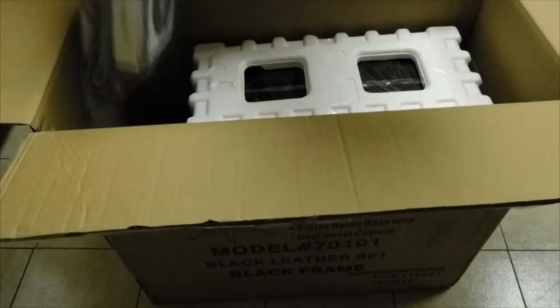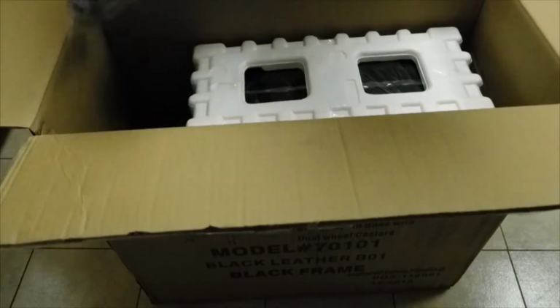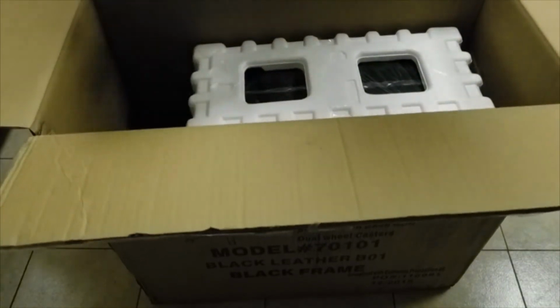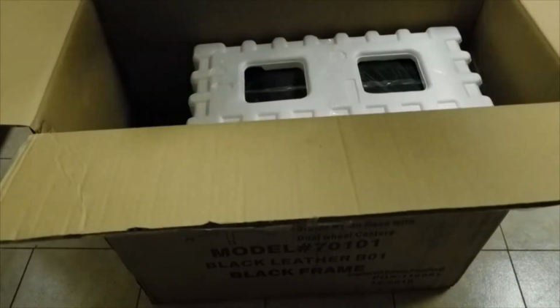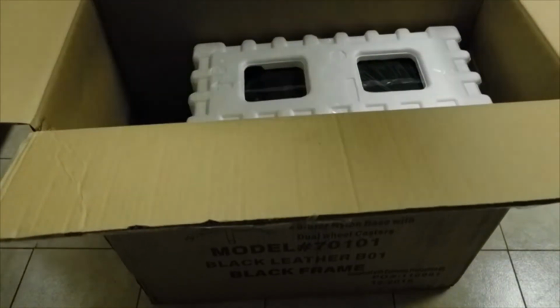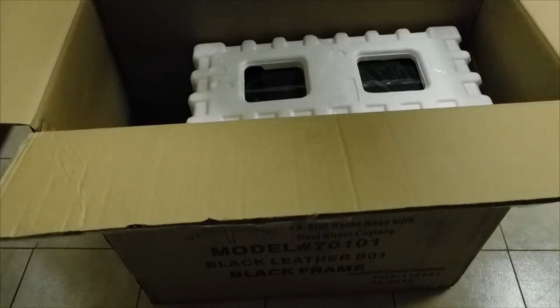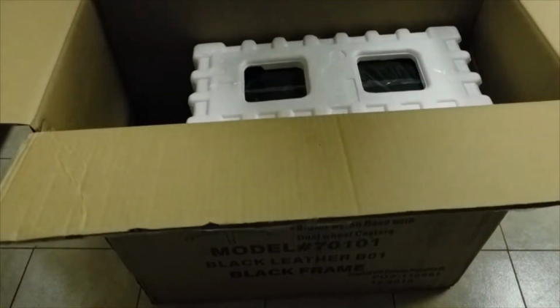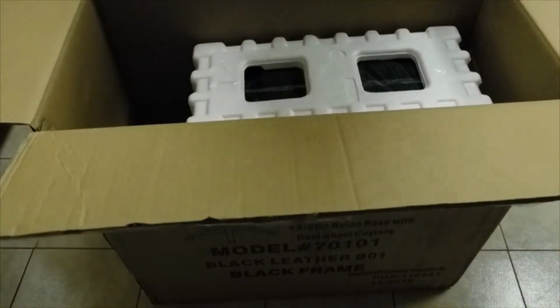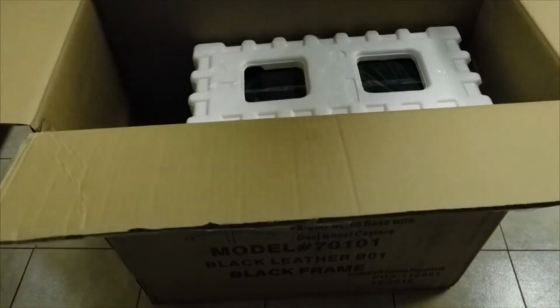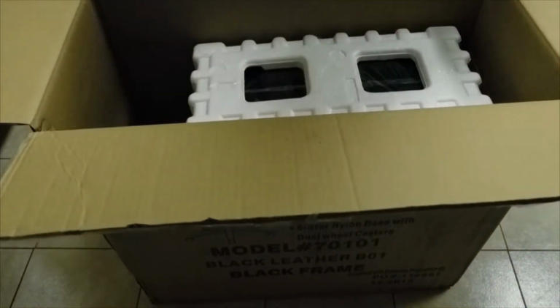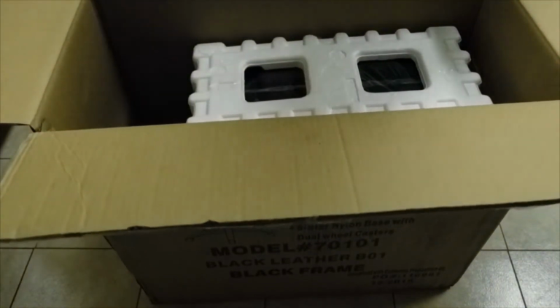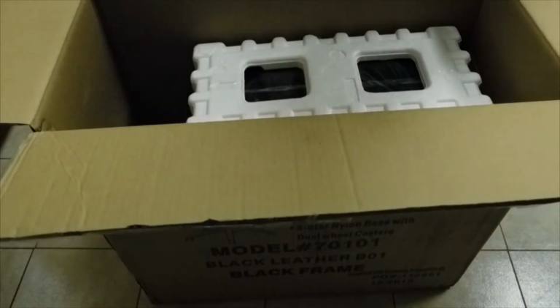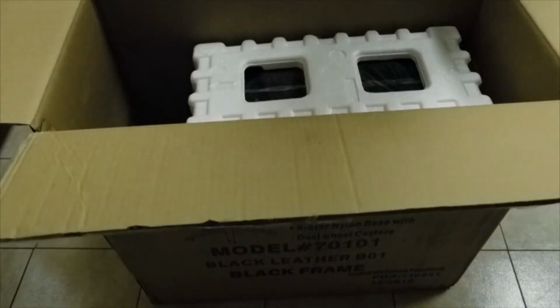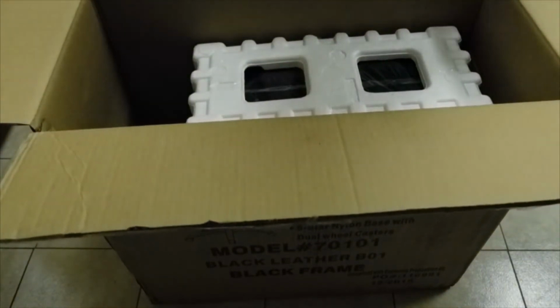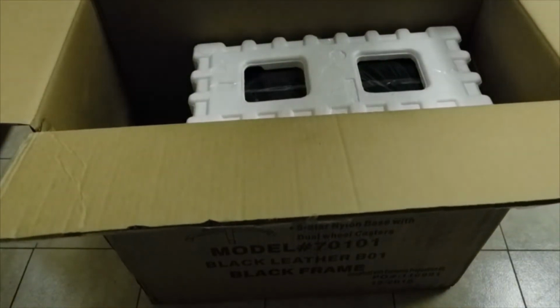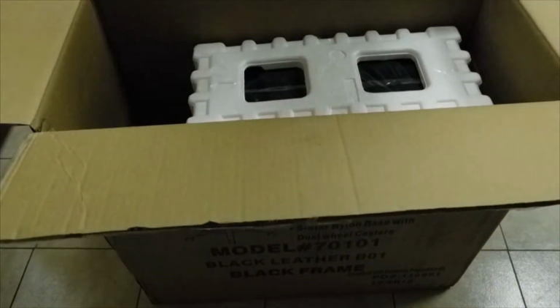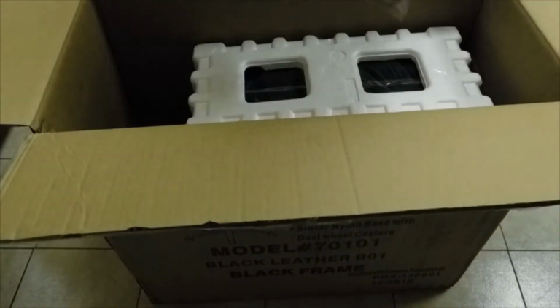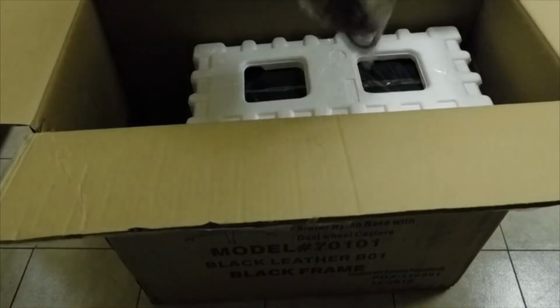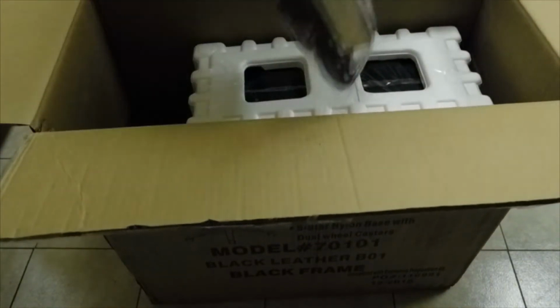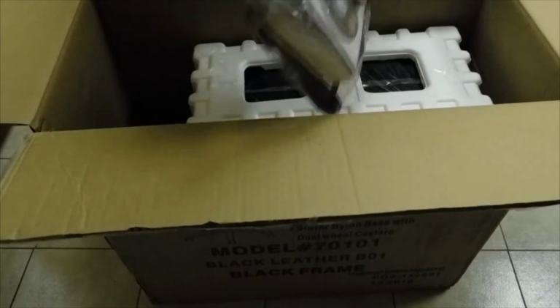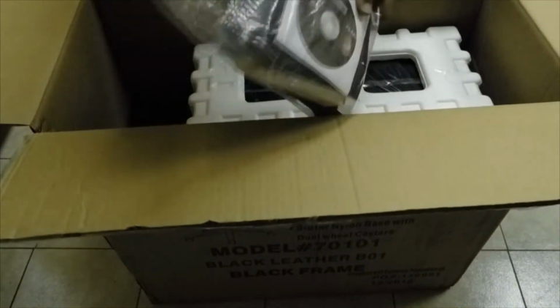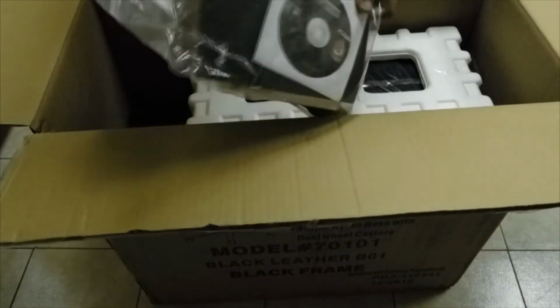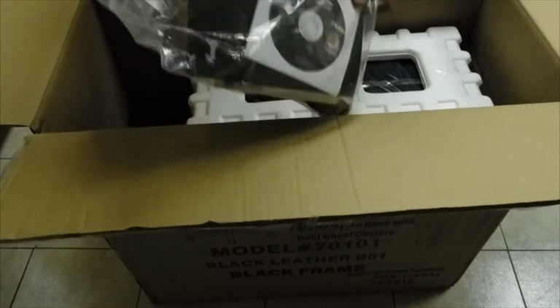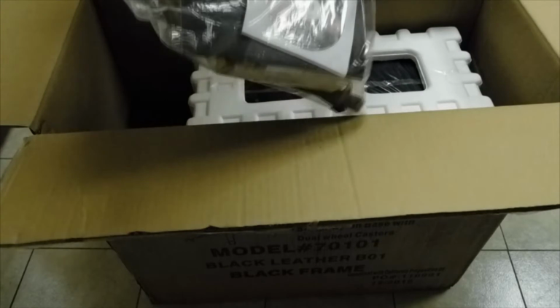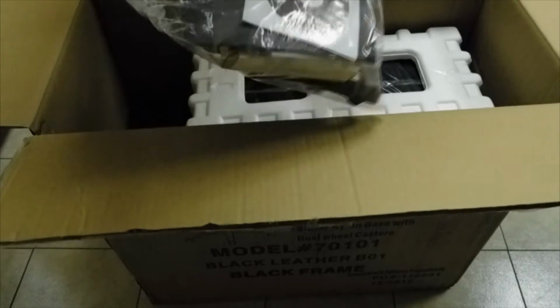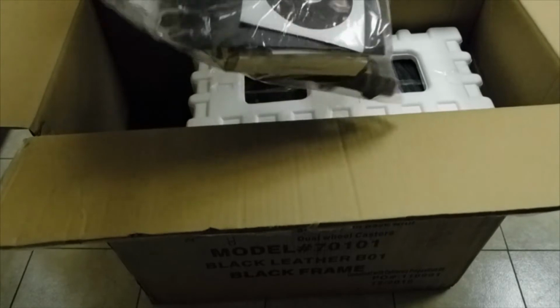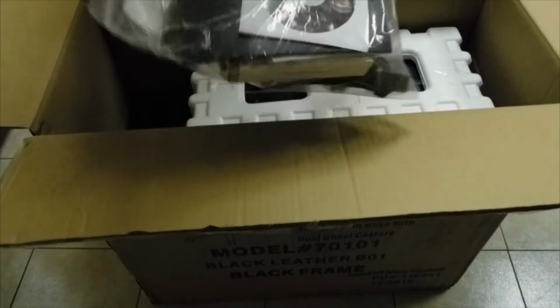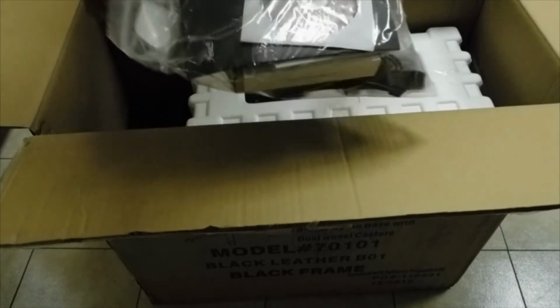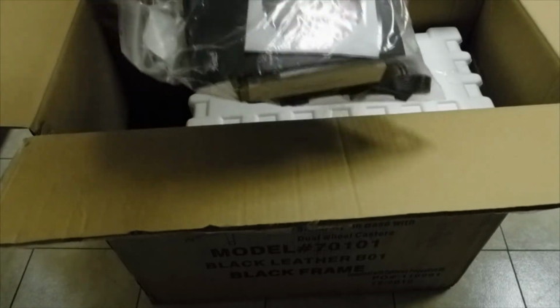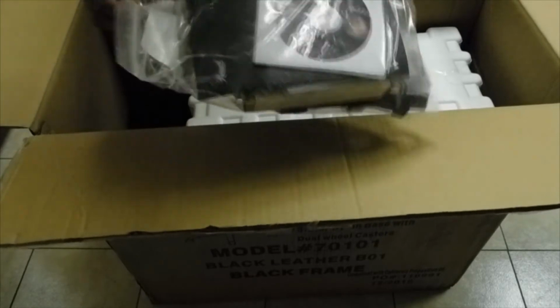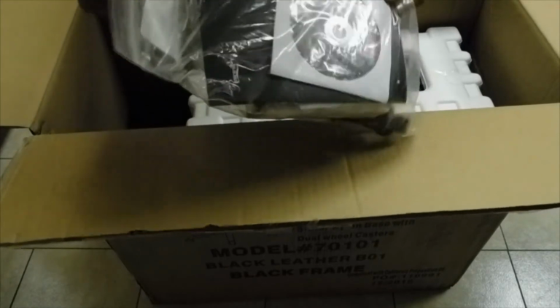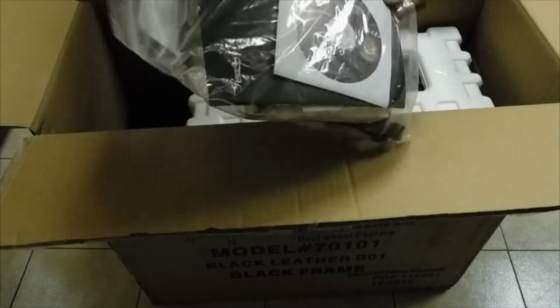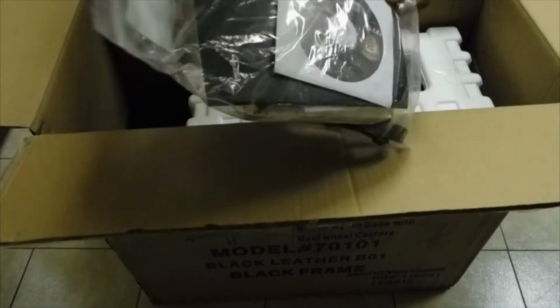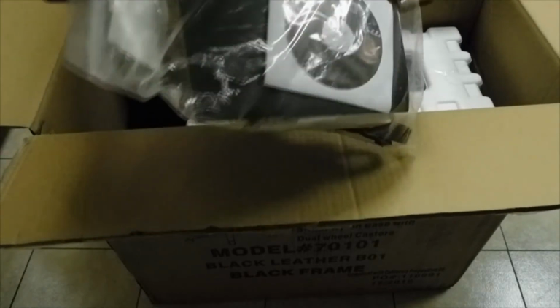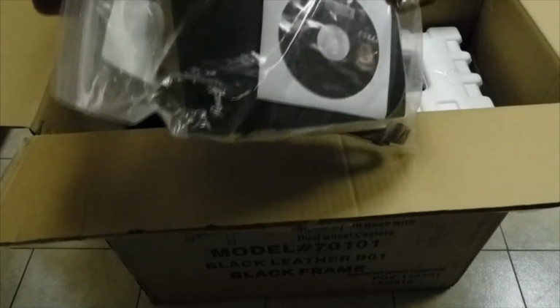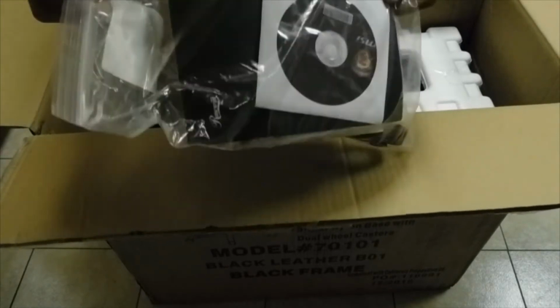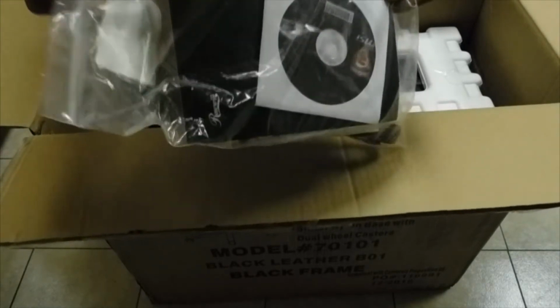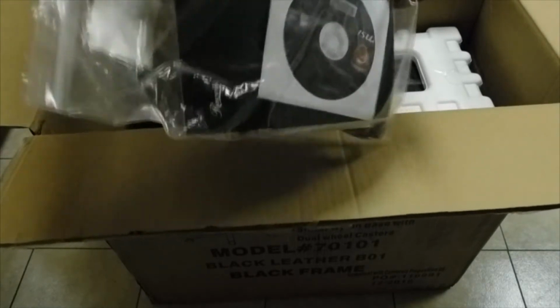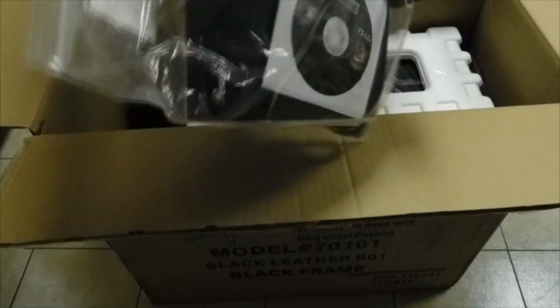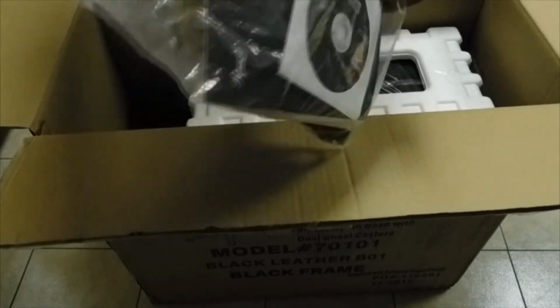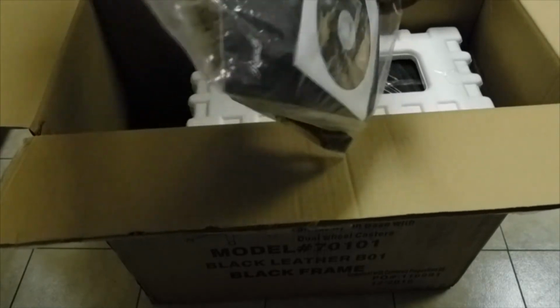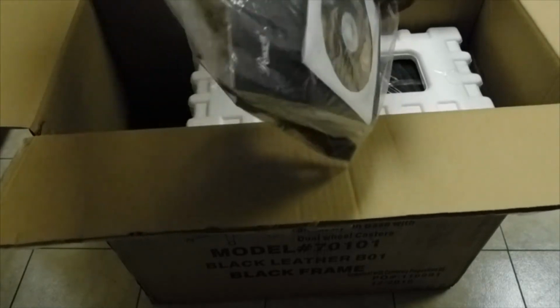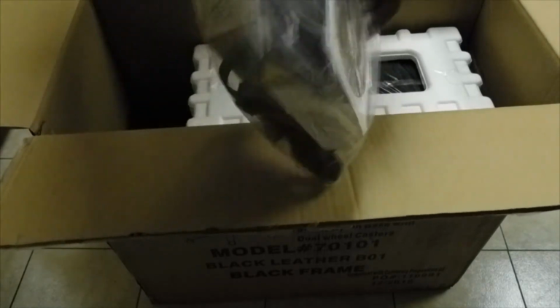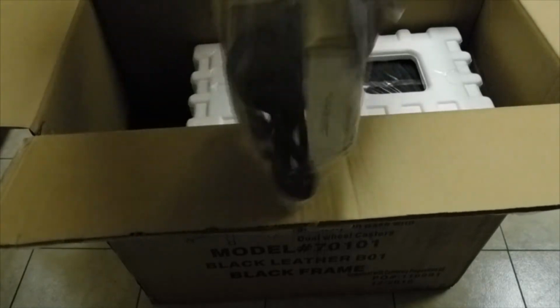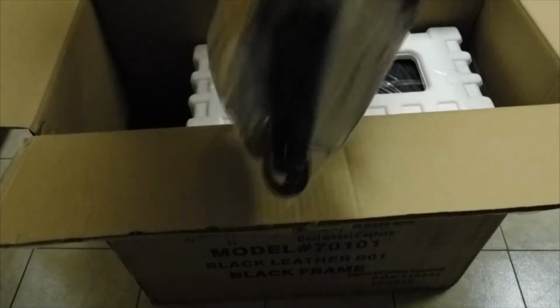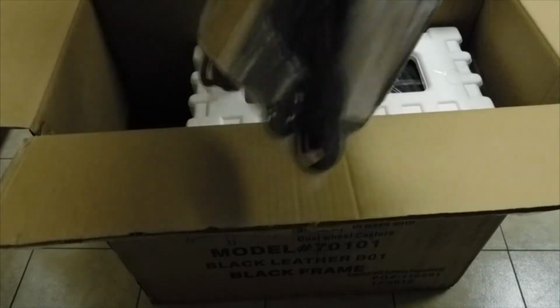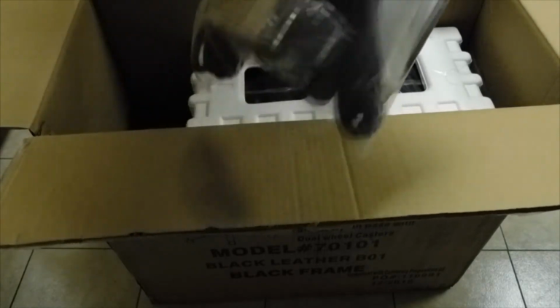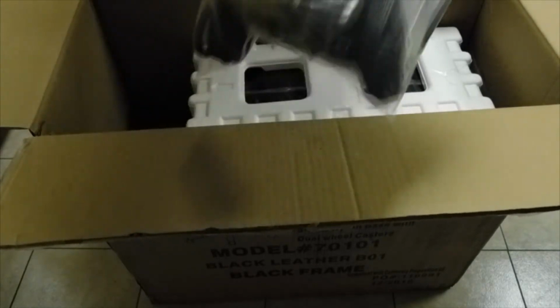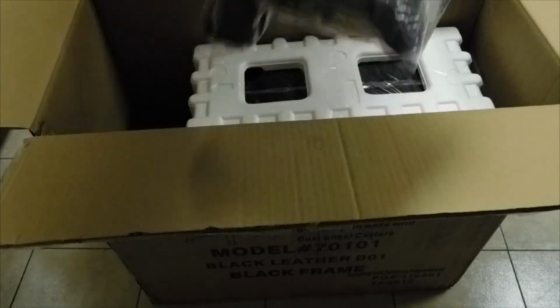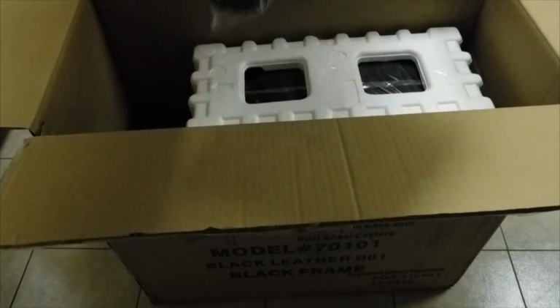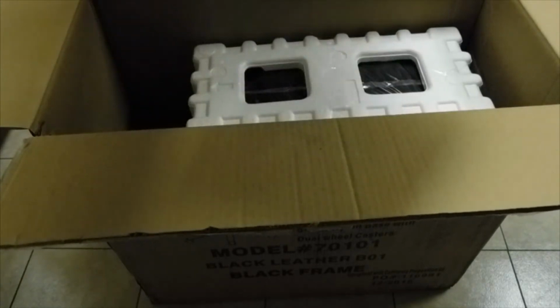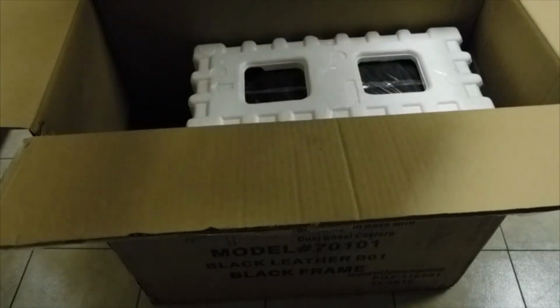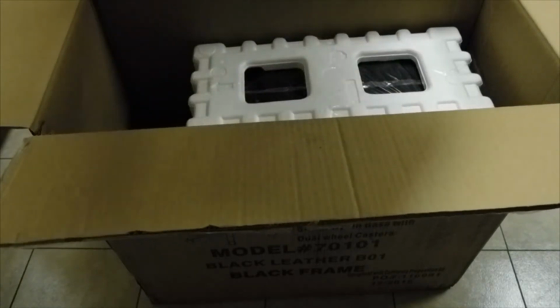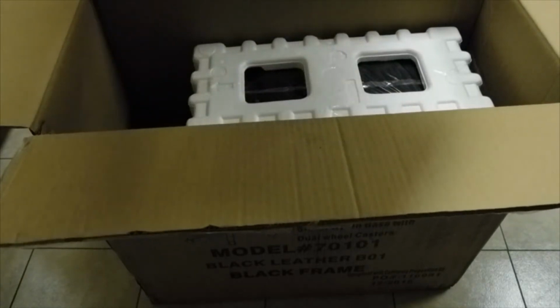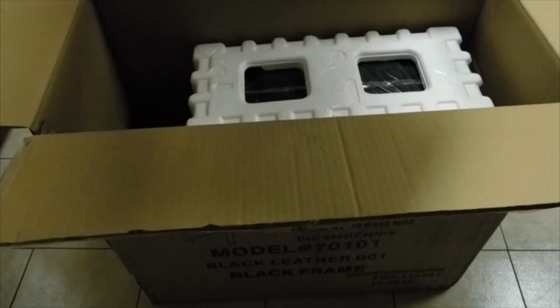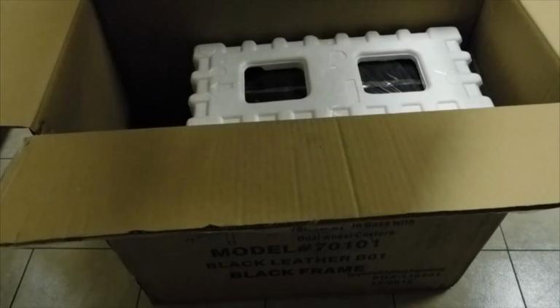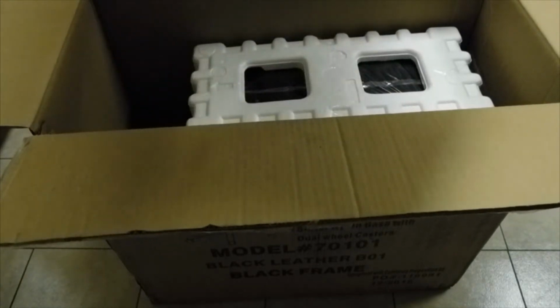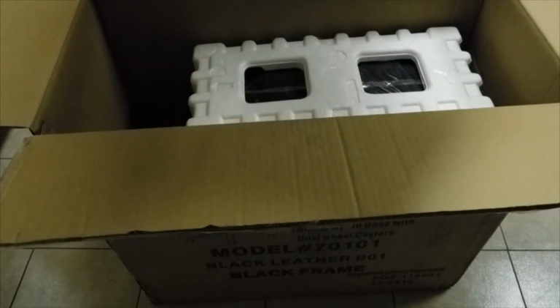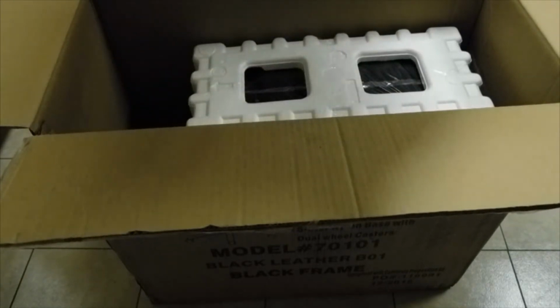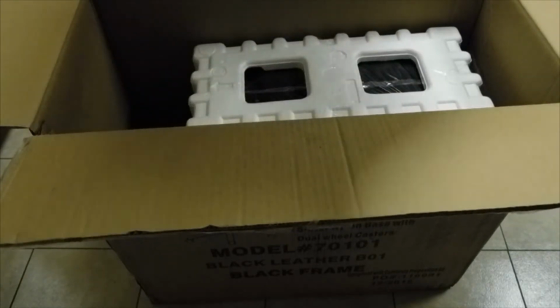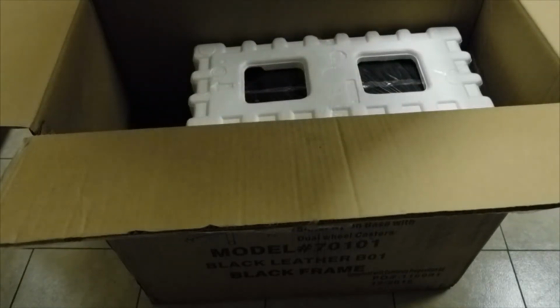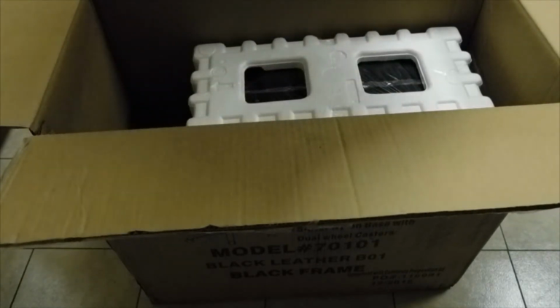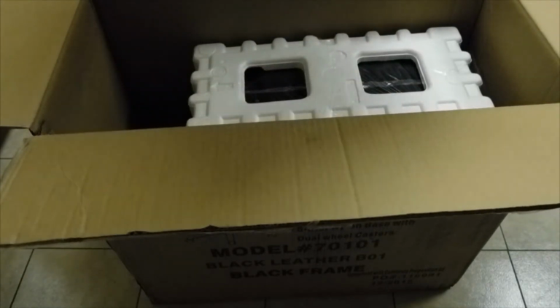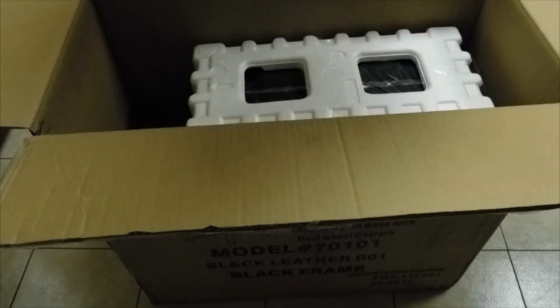All right, there's a bunch of cables and wires and things, which is pretty nice.